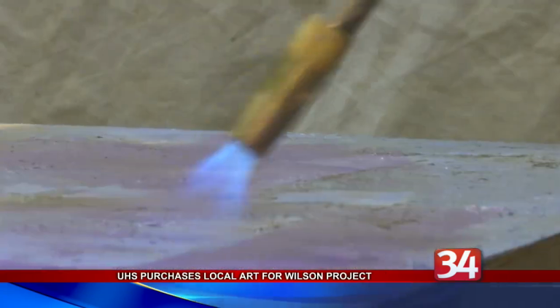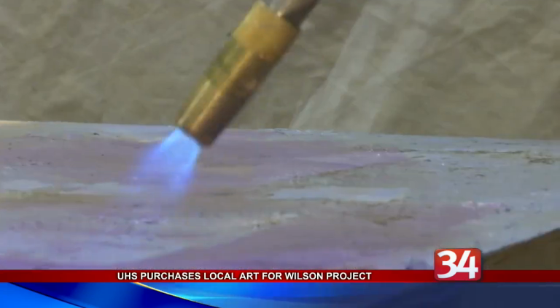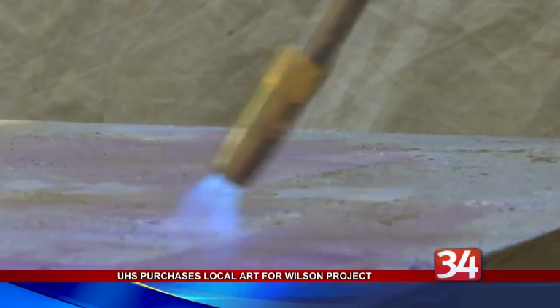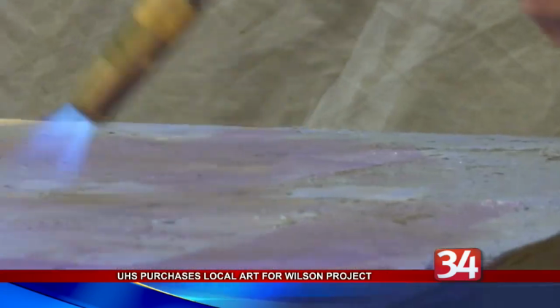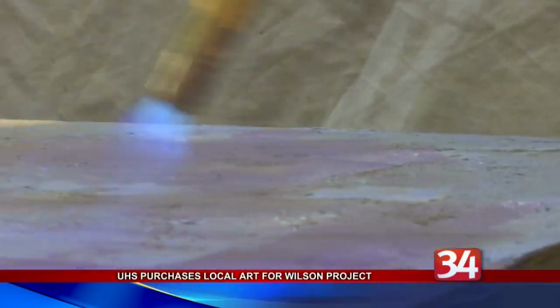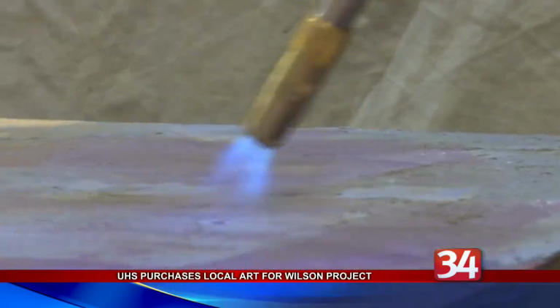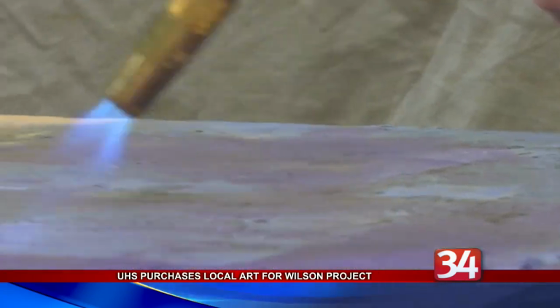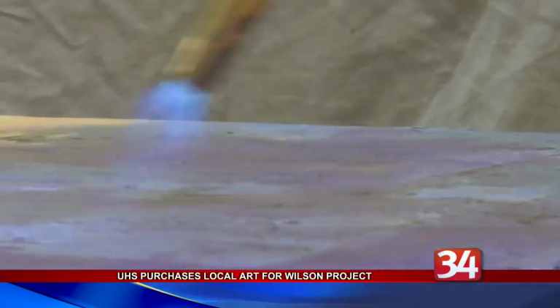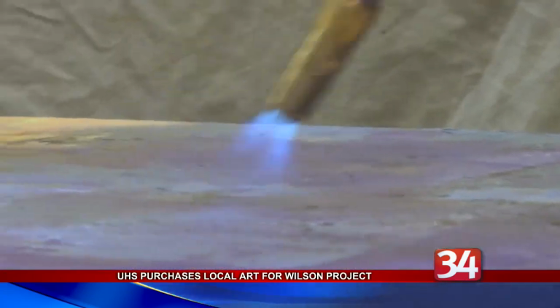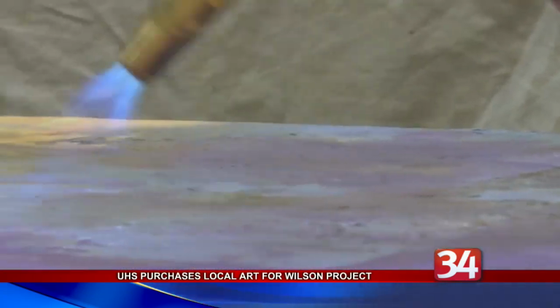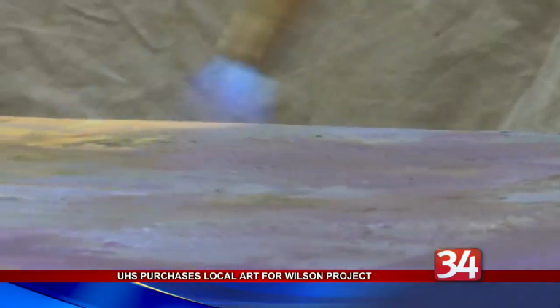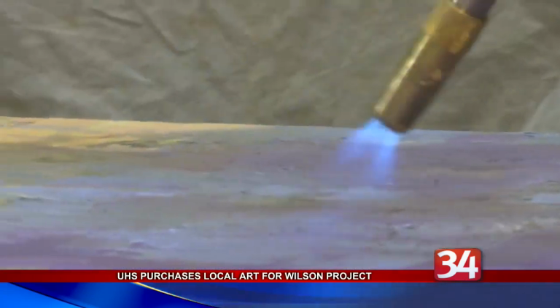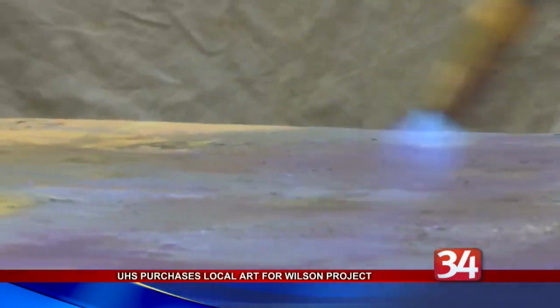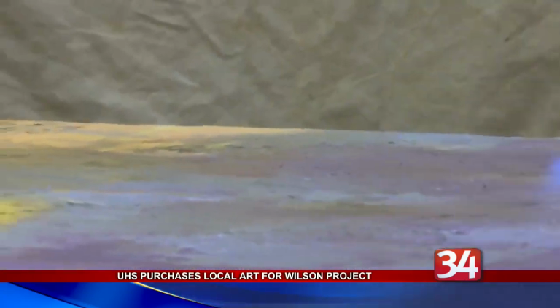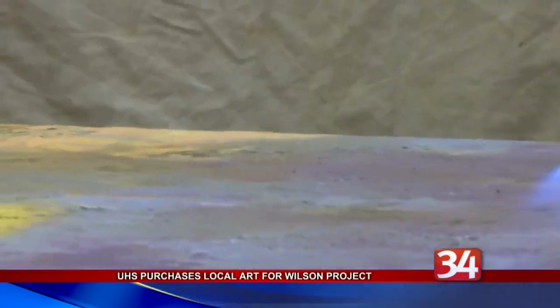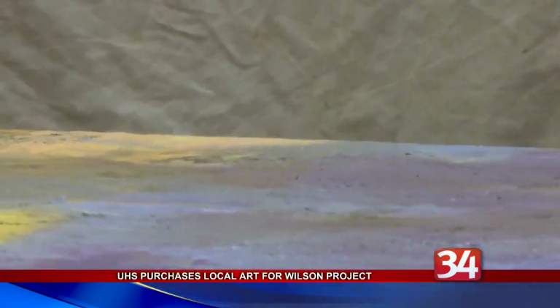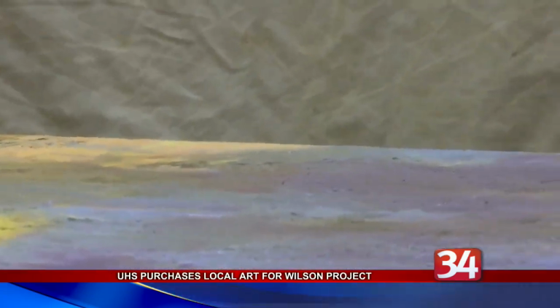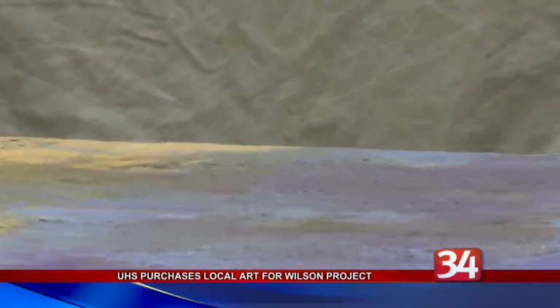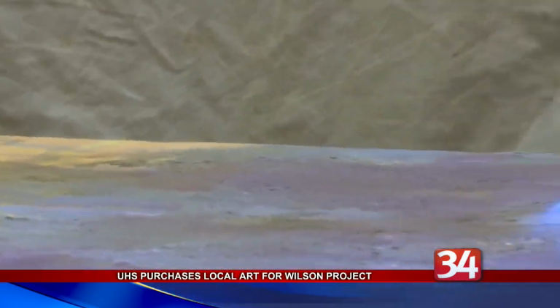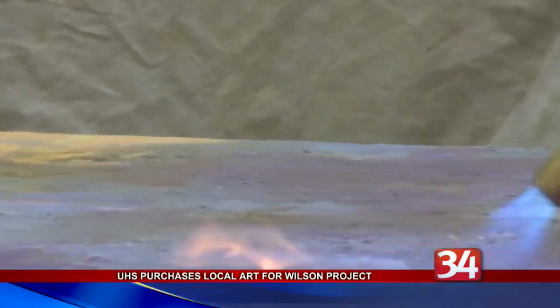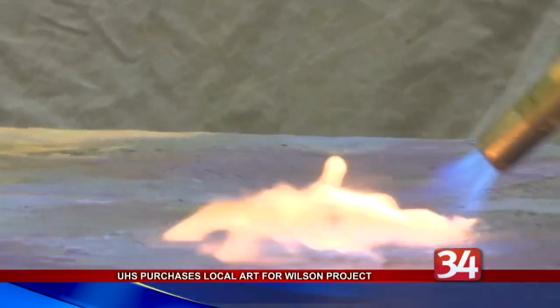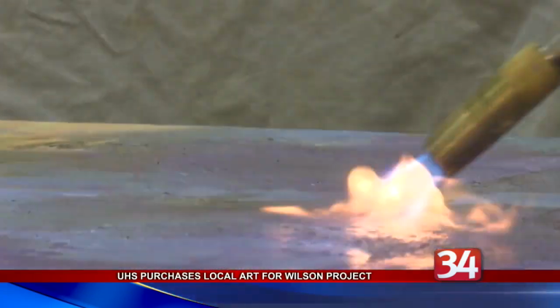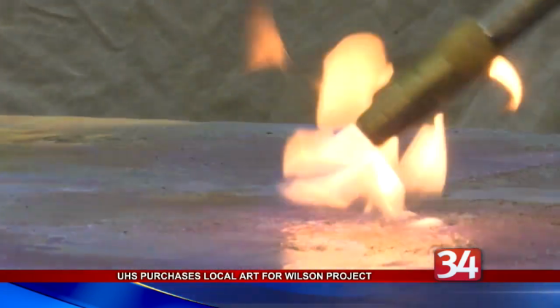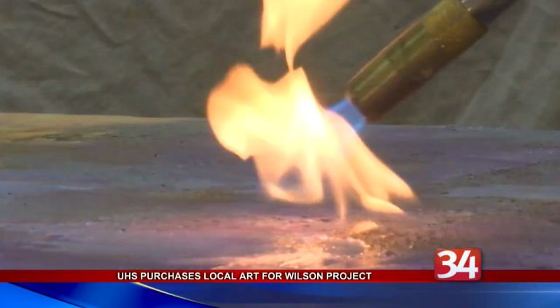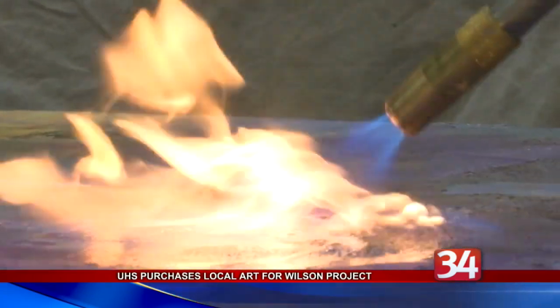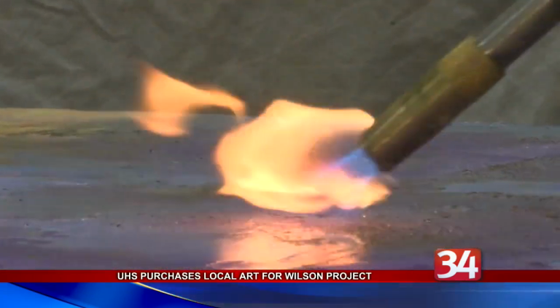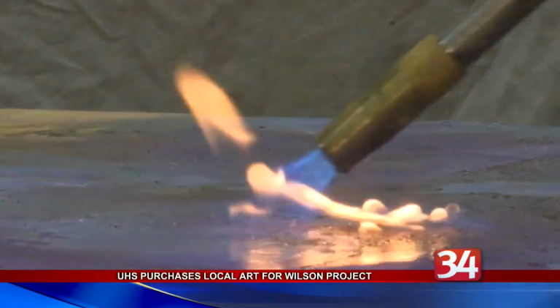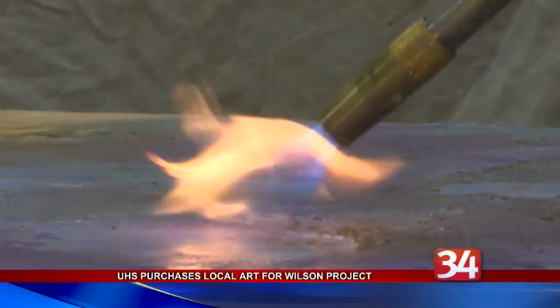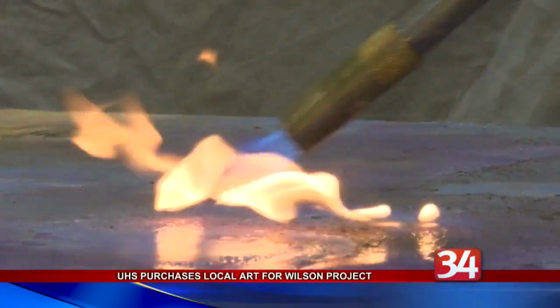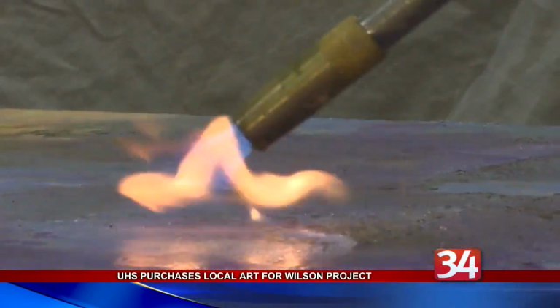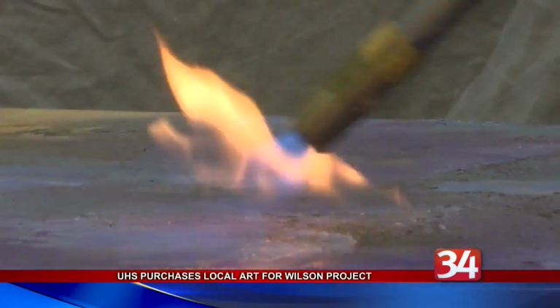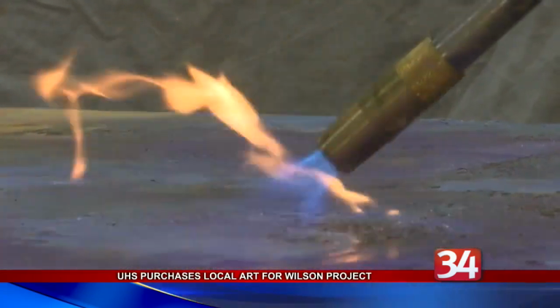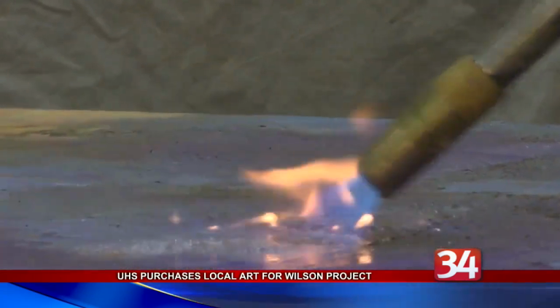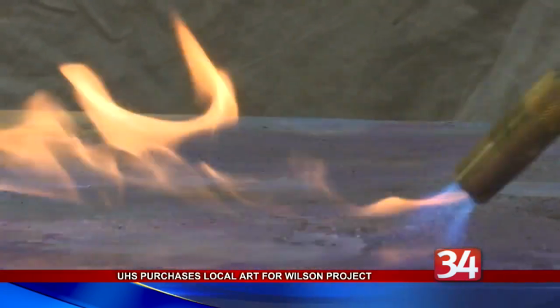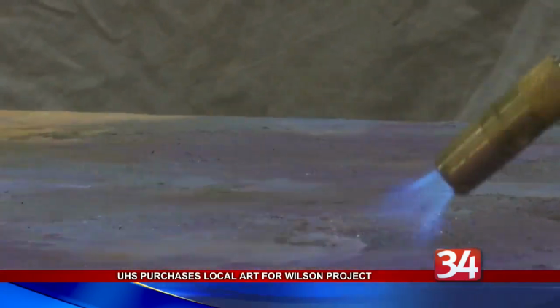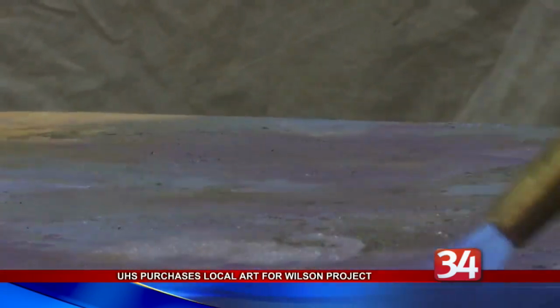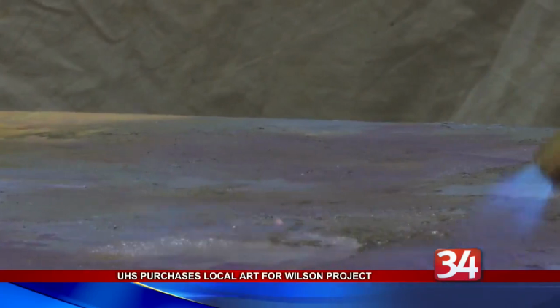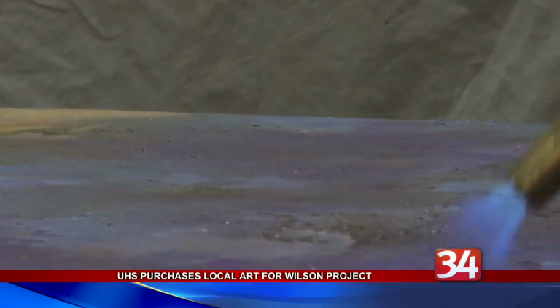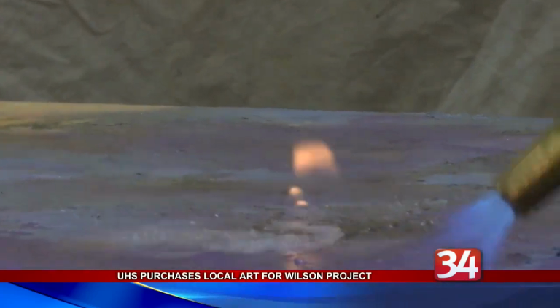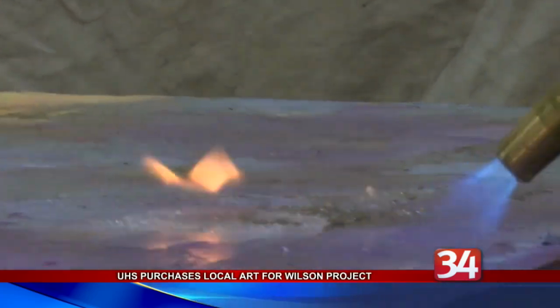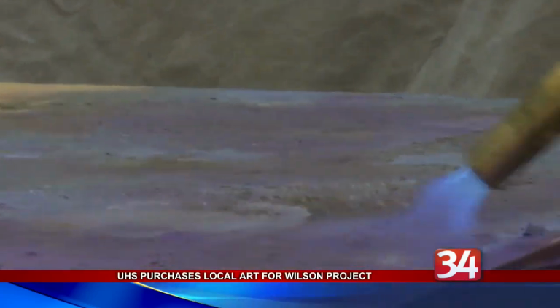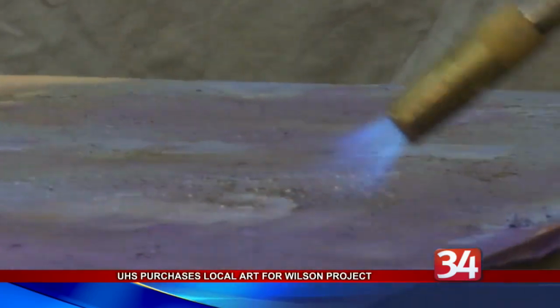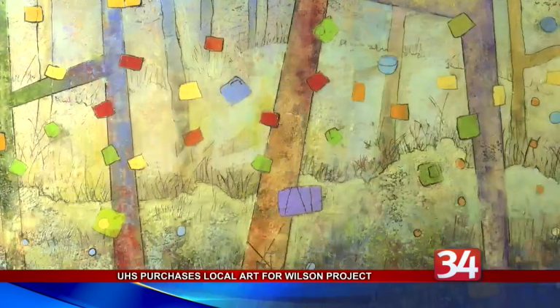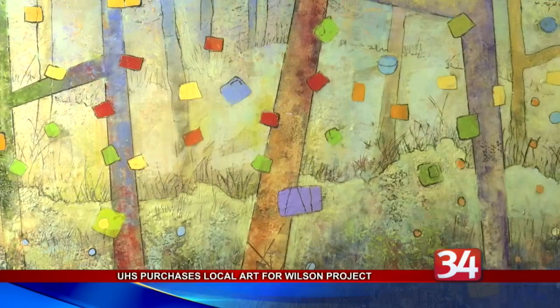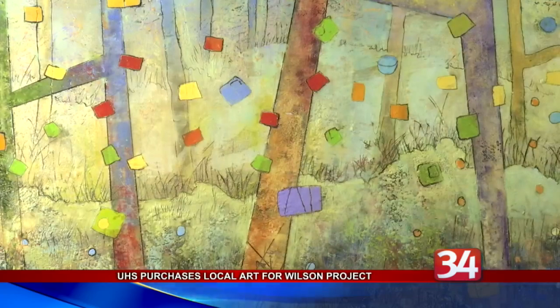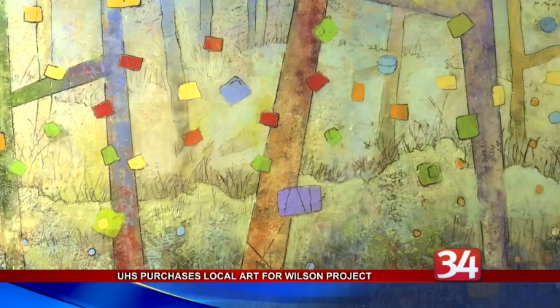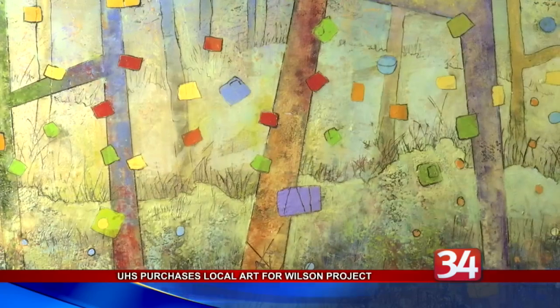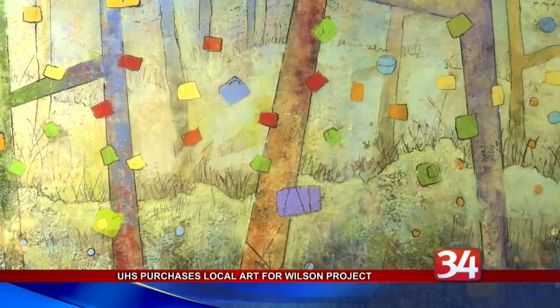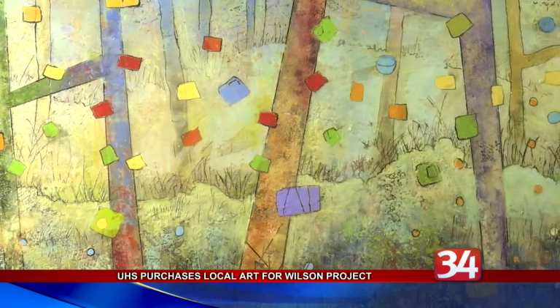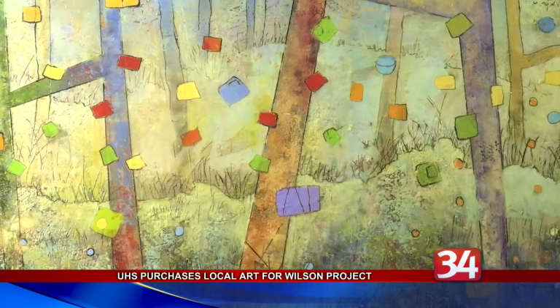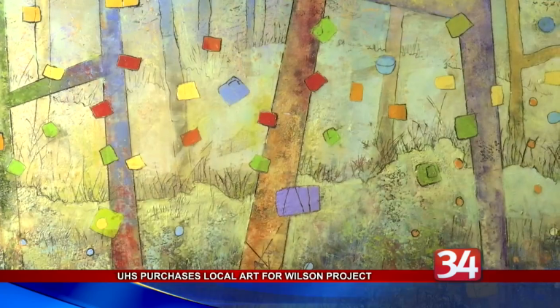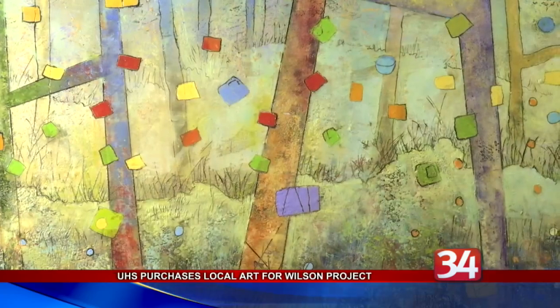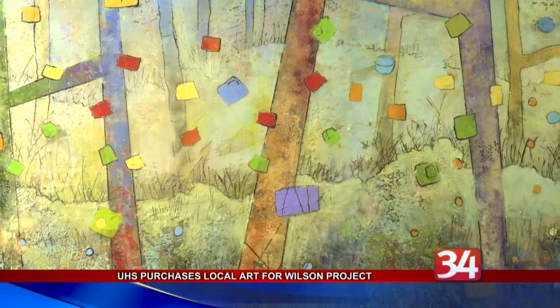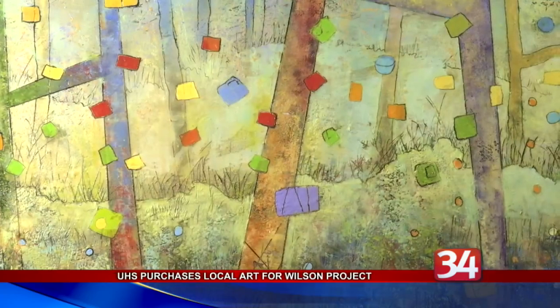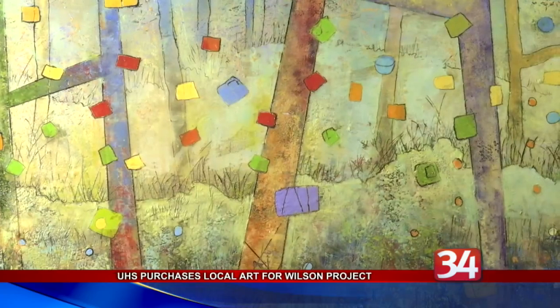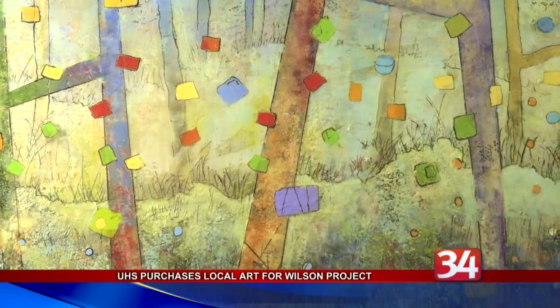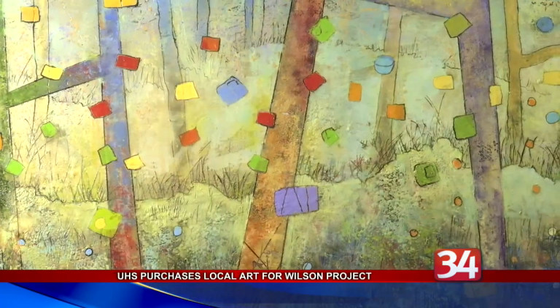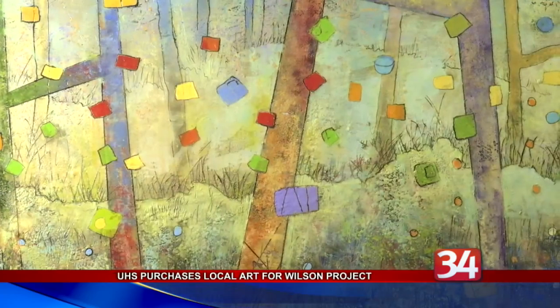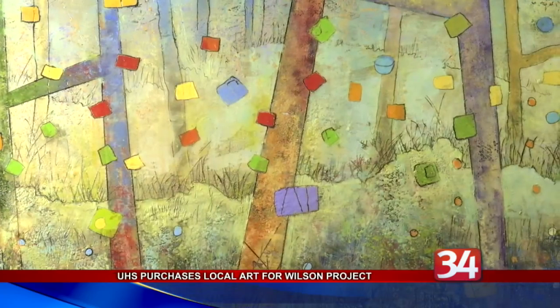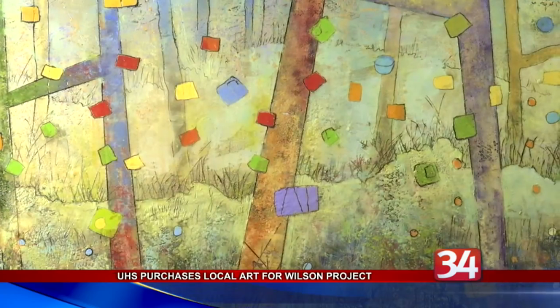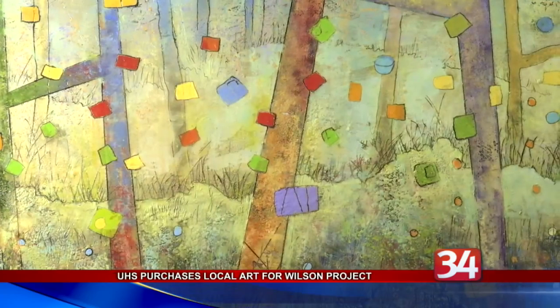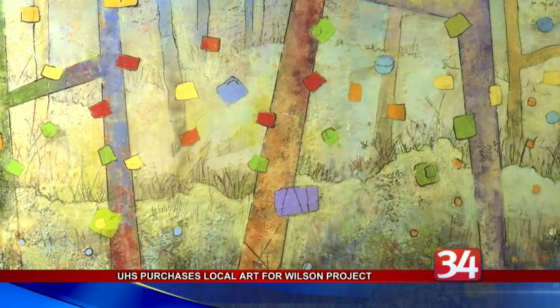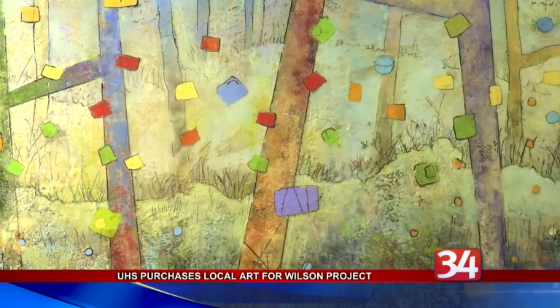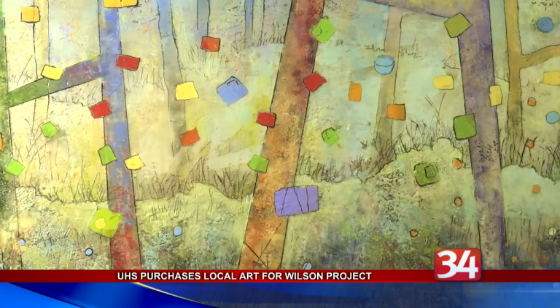The lobby and first three floors of the new Wilson Hospital are expected to open sometime in the spring of next year.